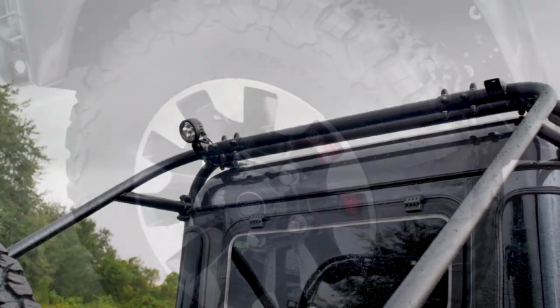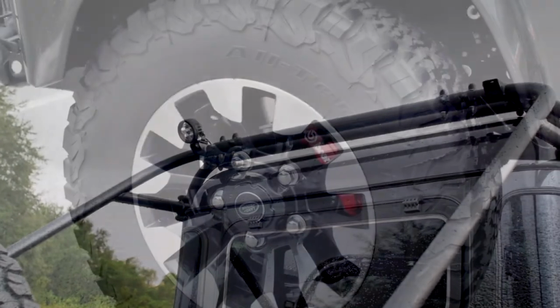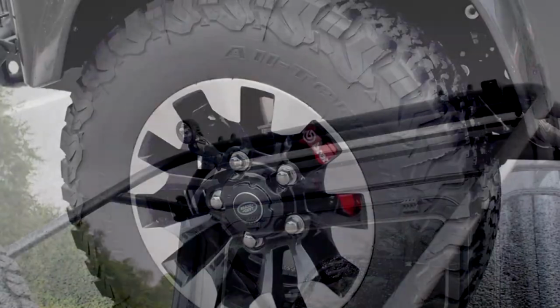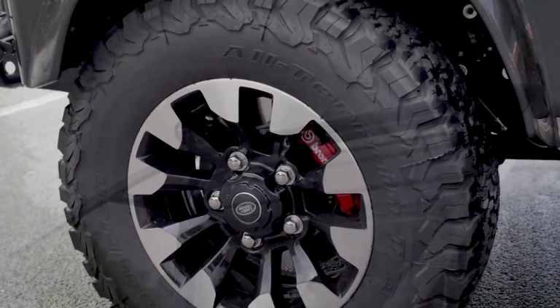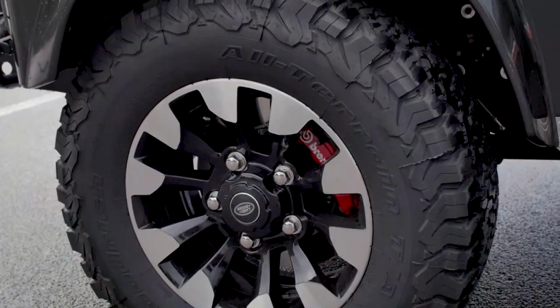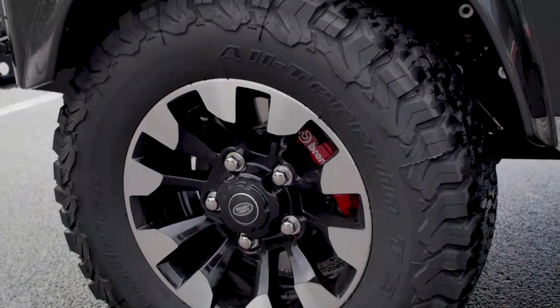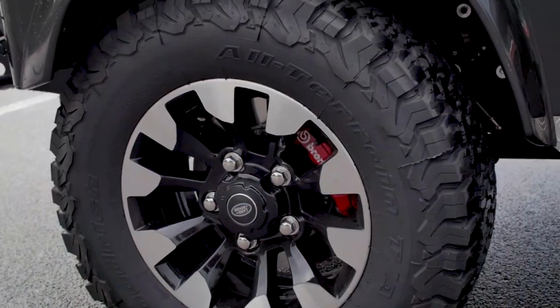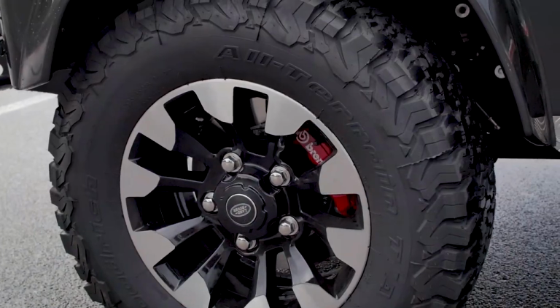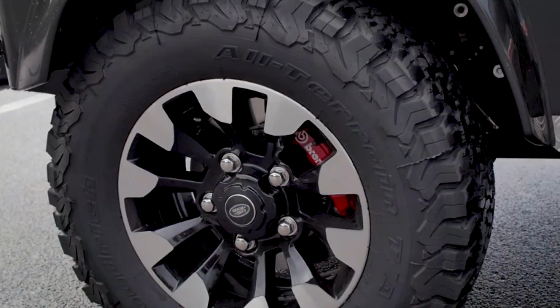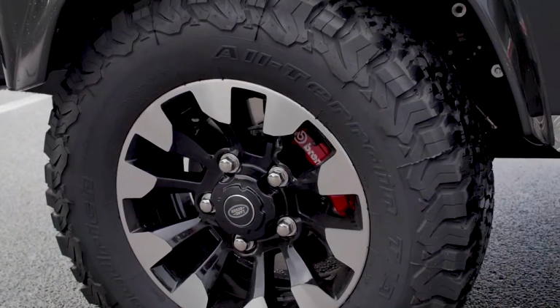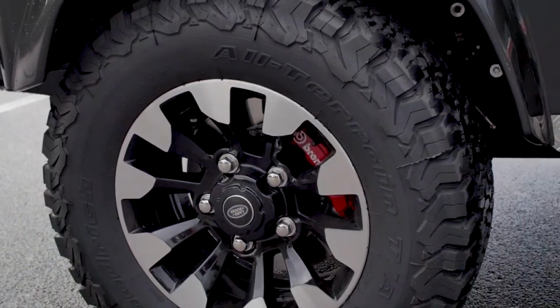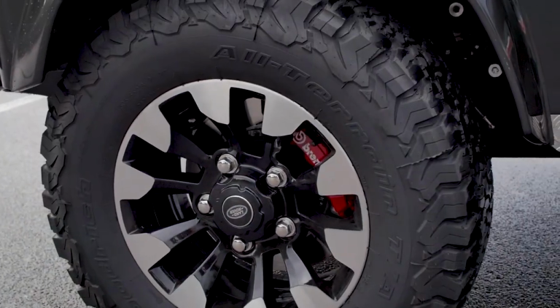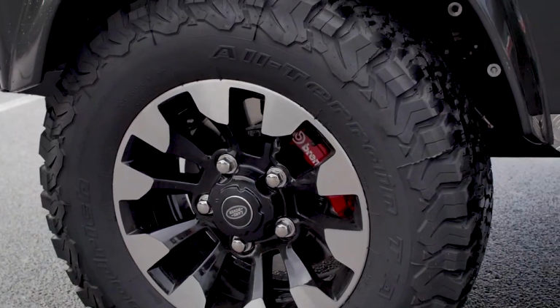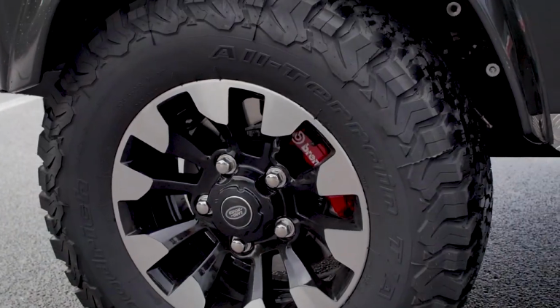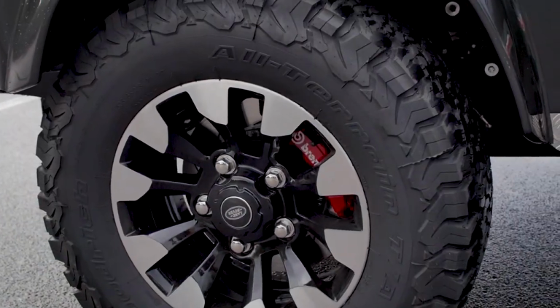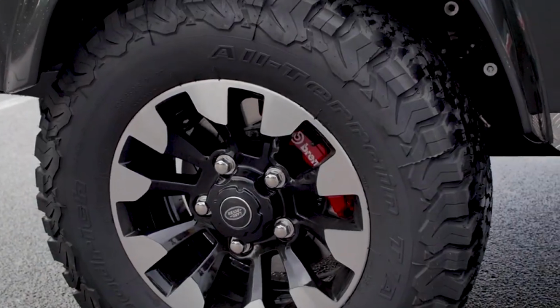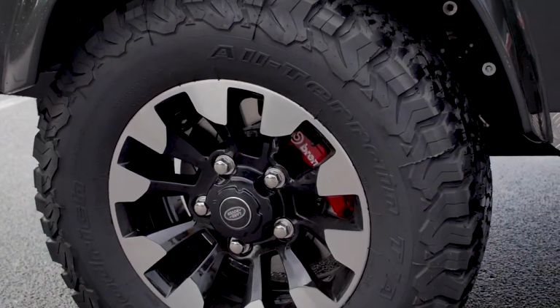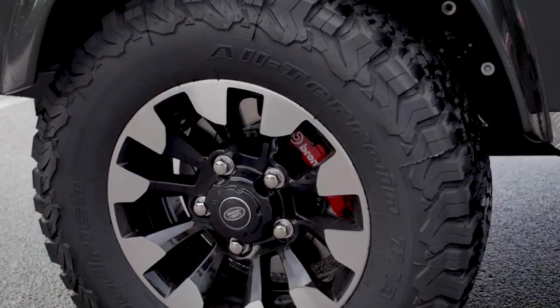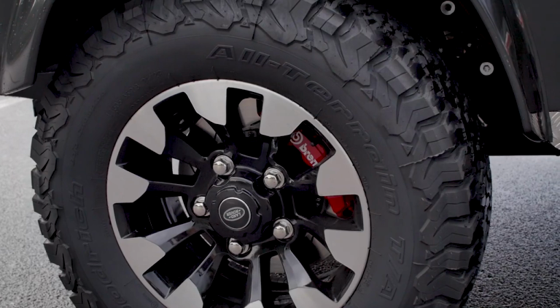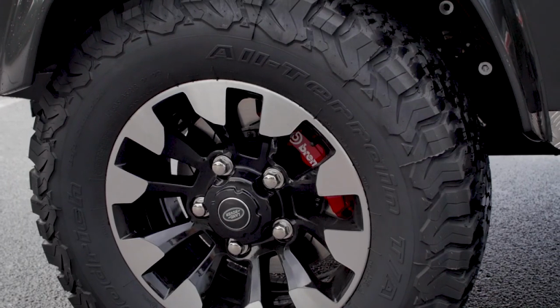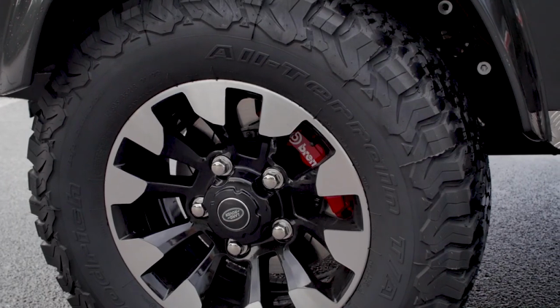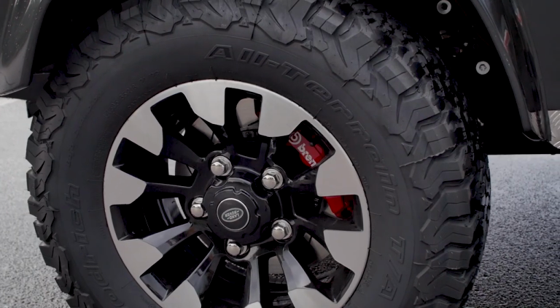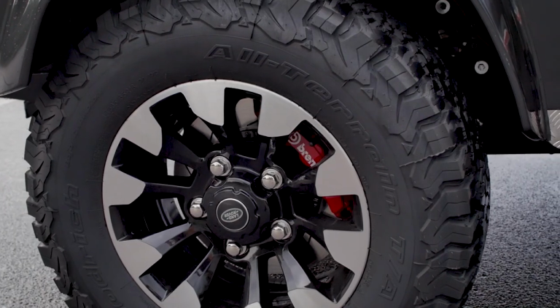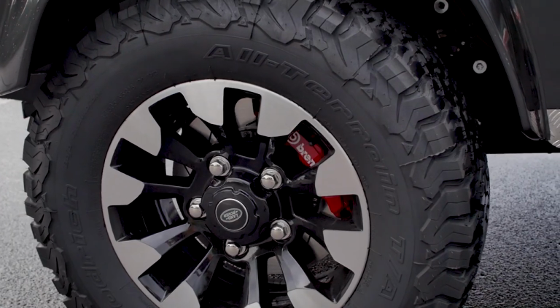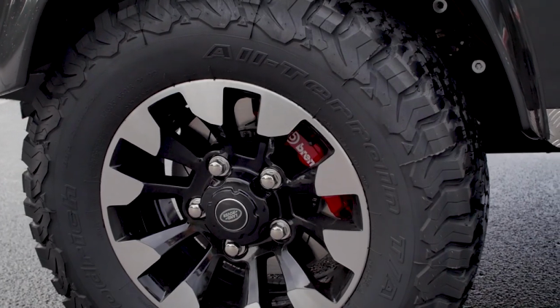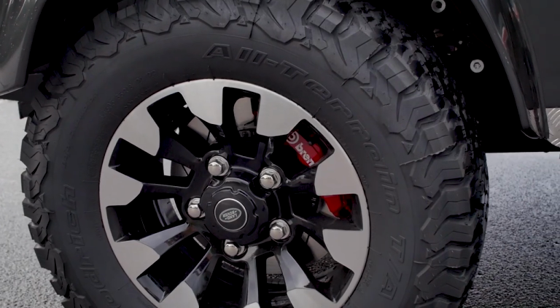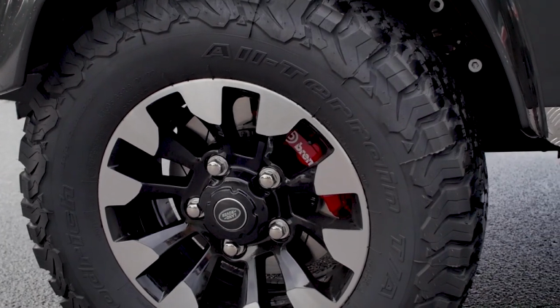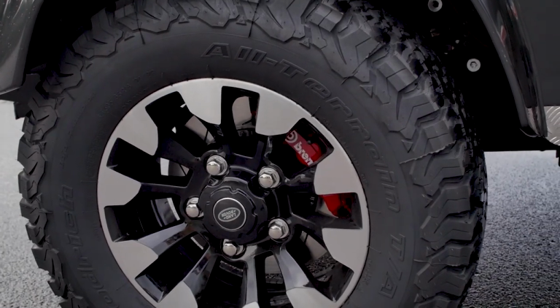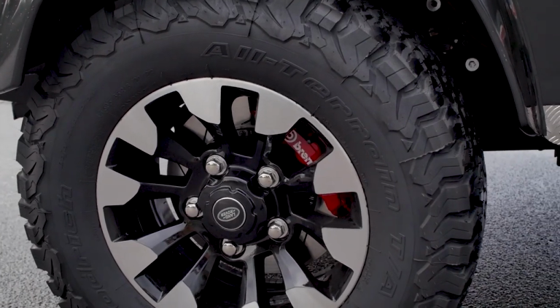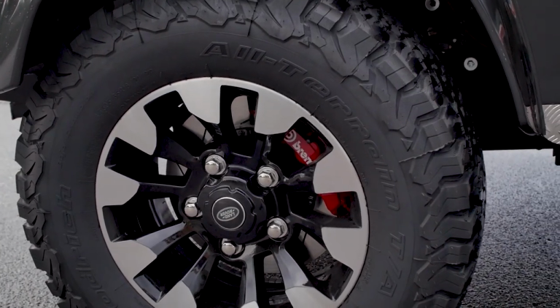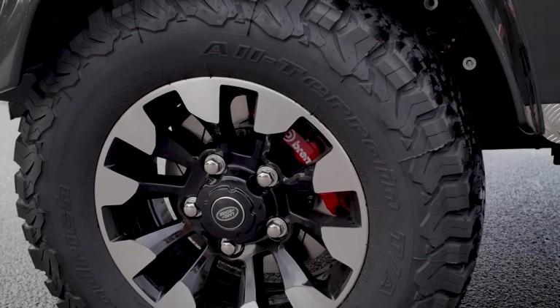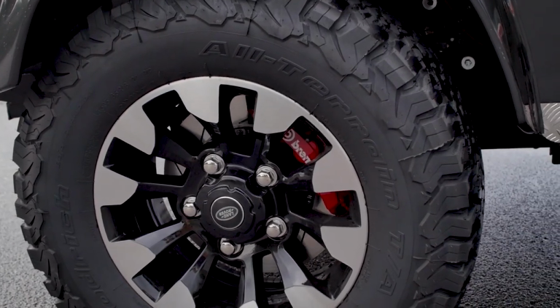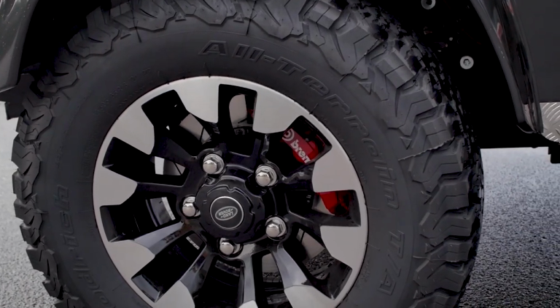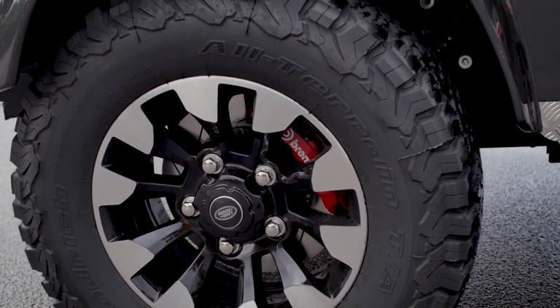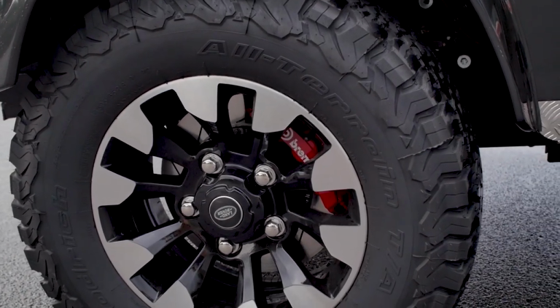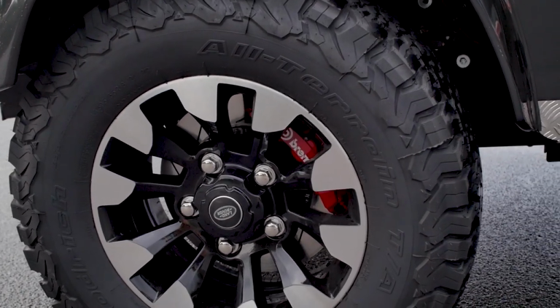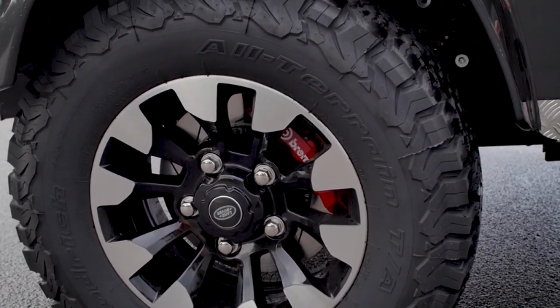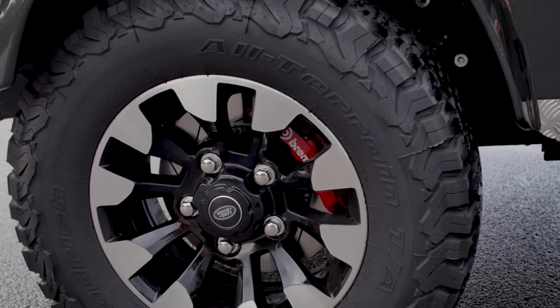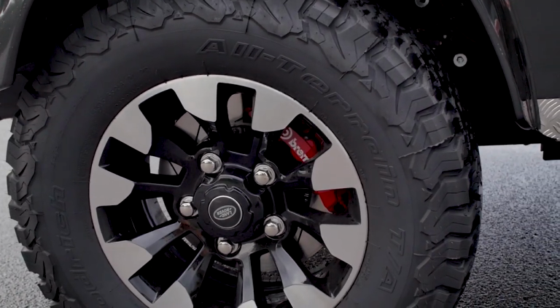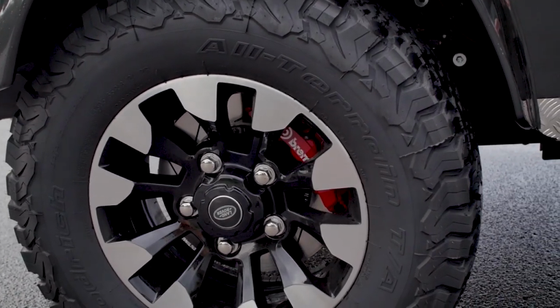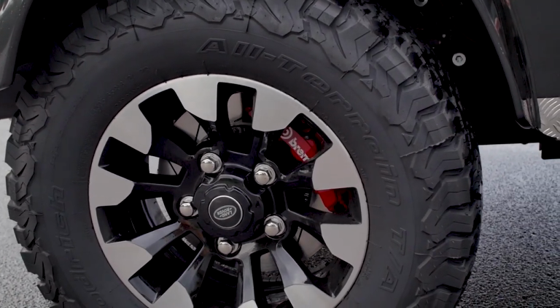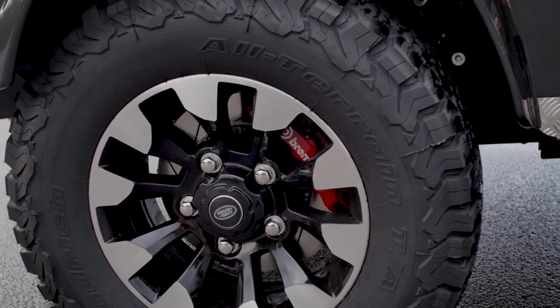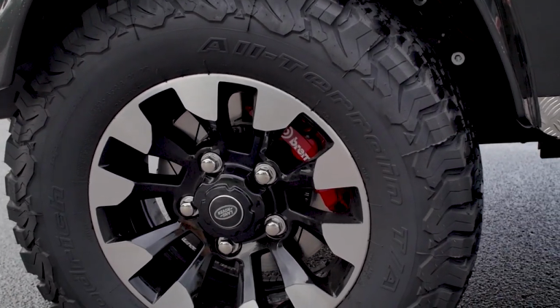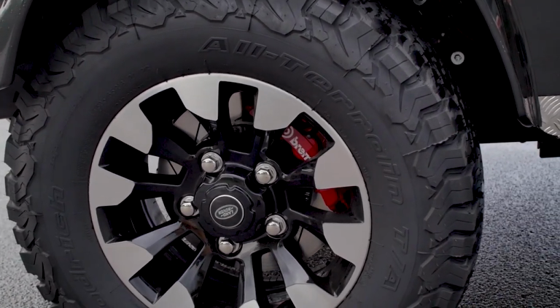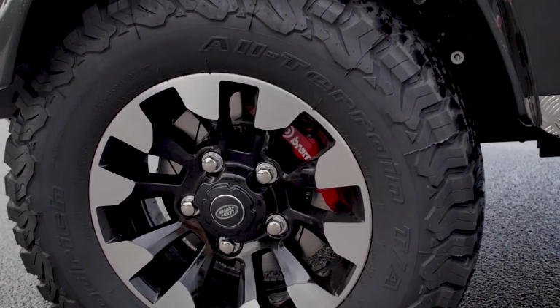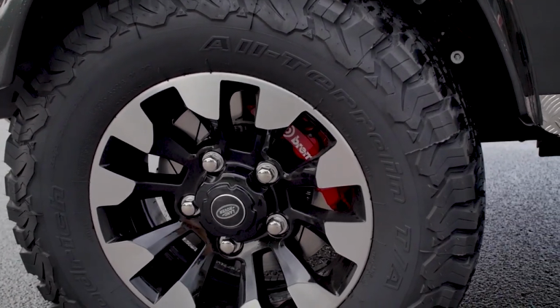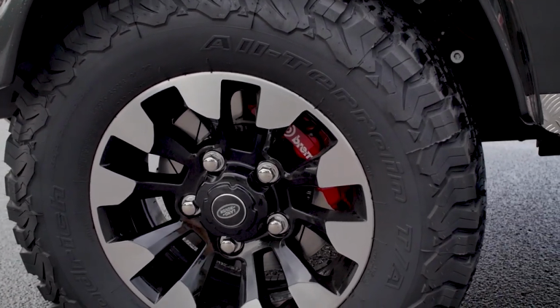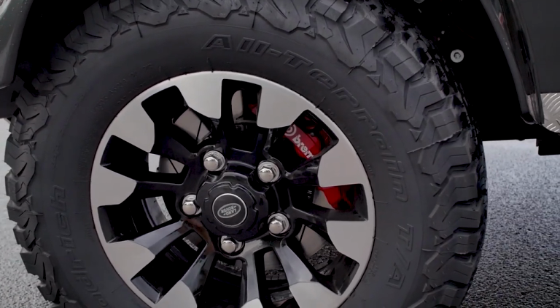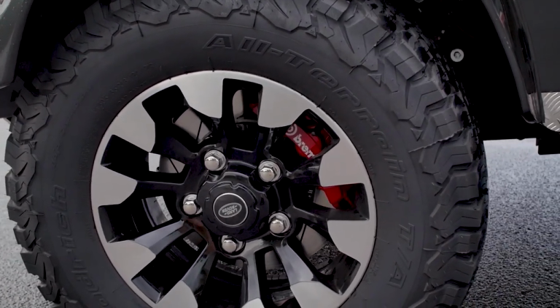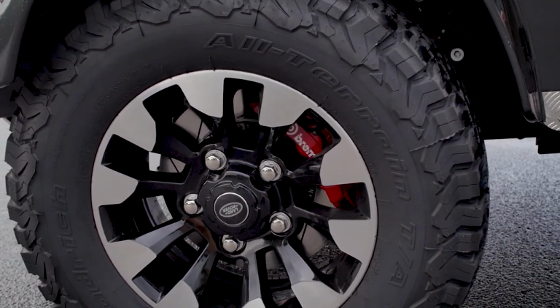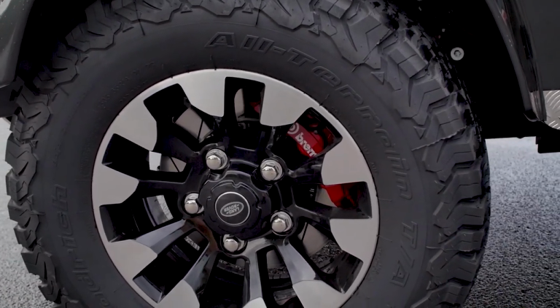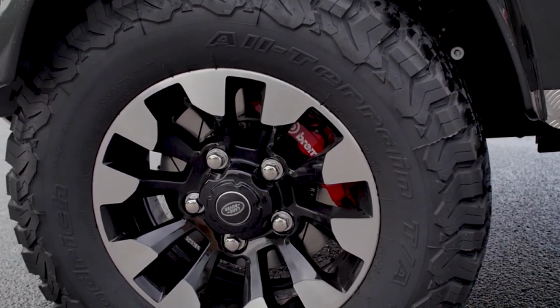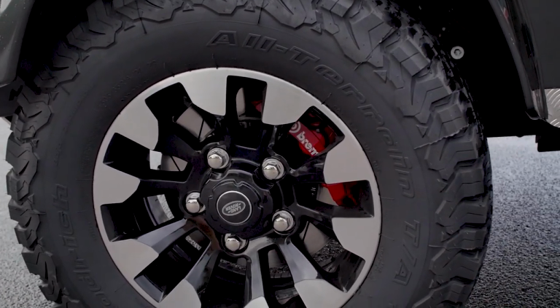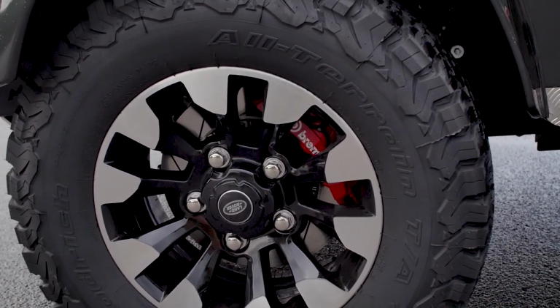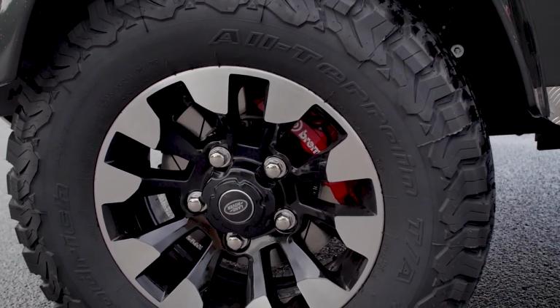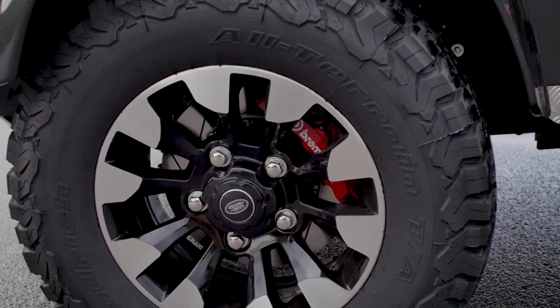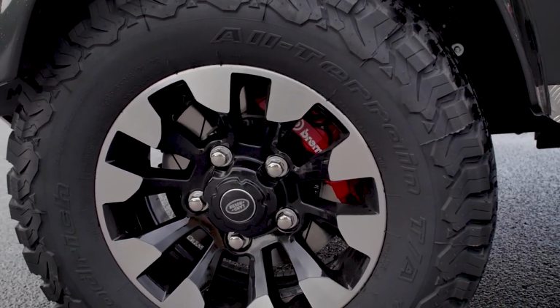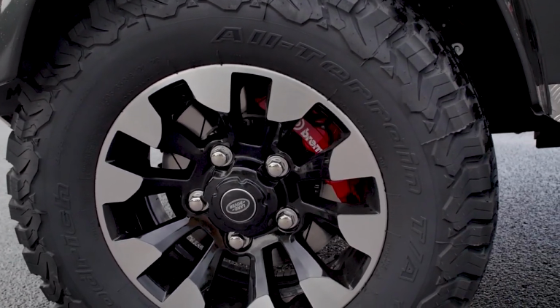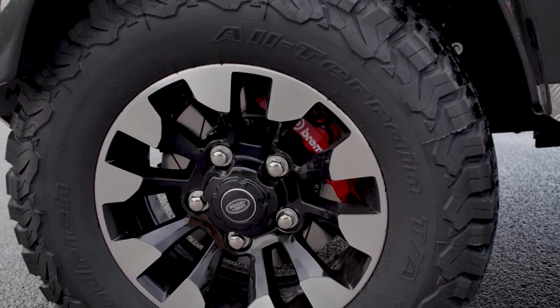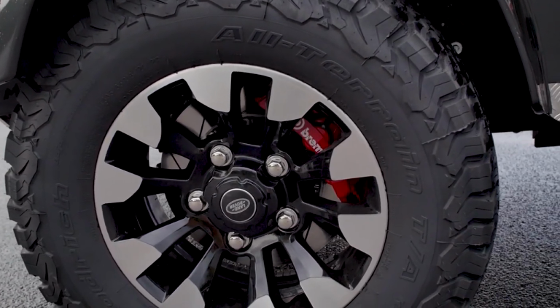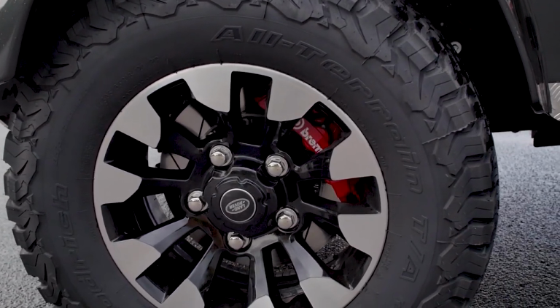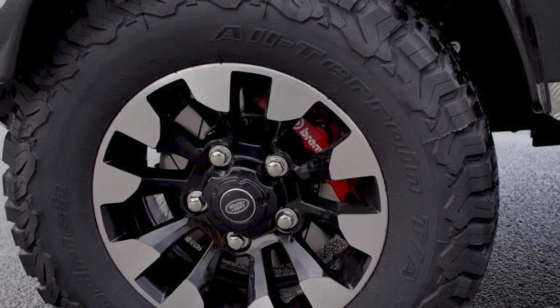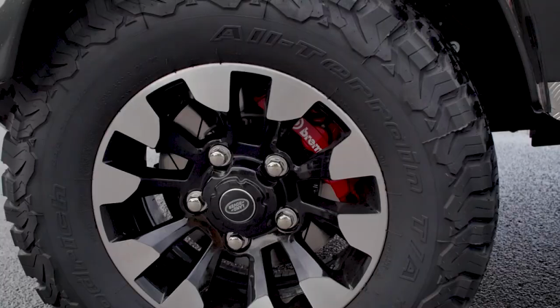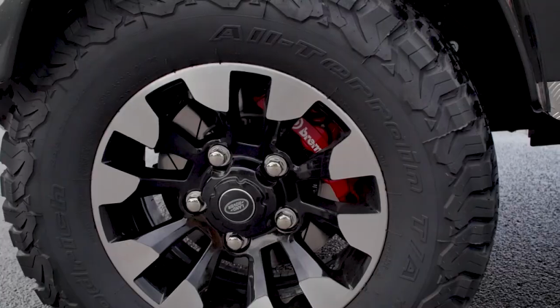This Defender is our first to feature a performance Brembo brake setup. In the front there is a six-piston caliper and the rear has a four-piston caliper.